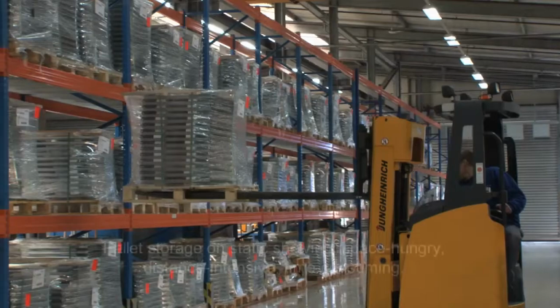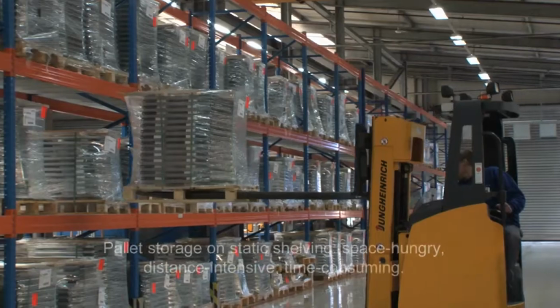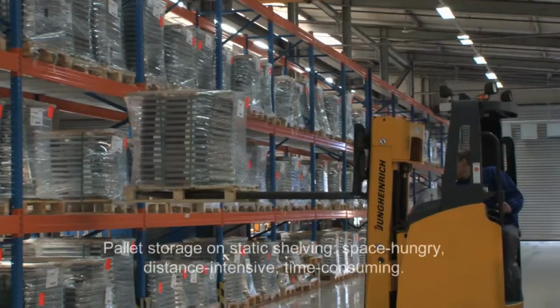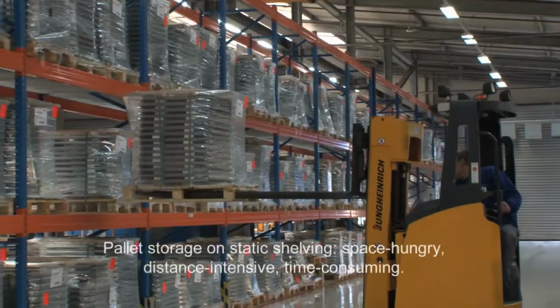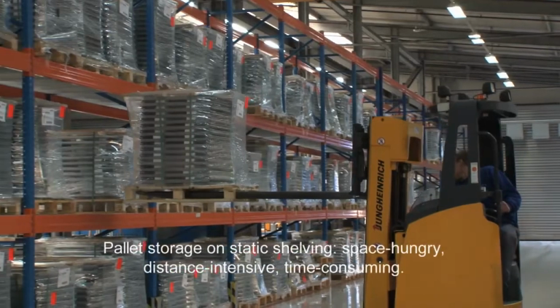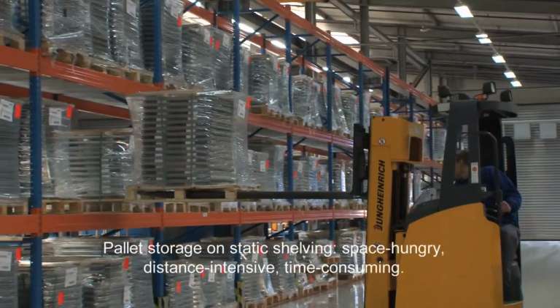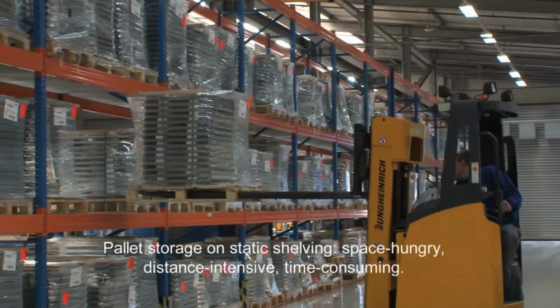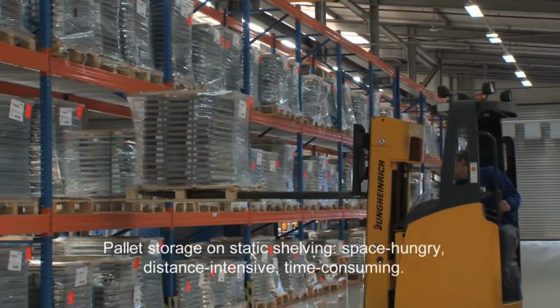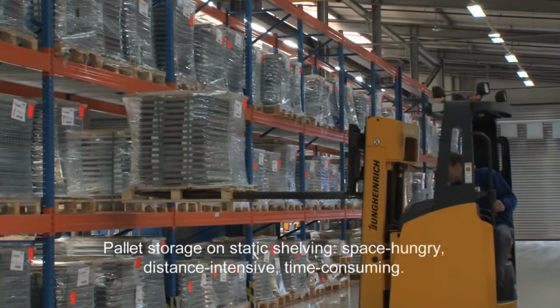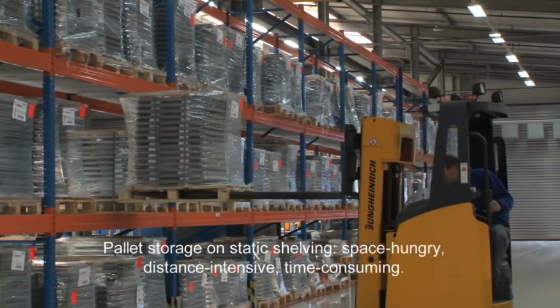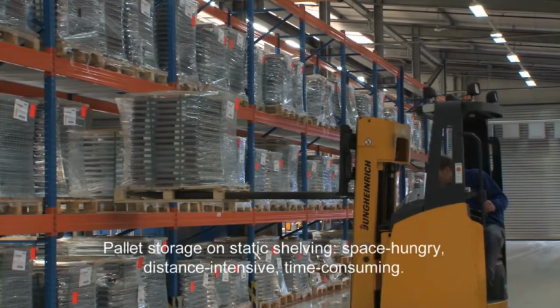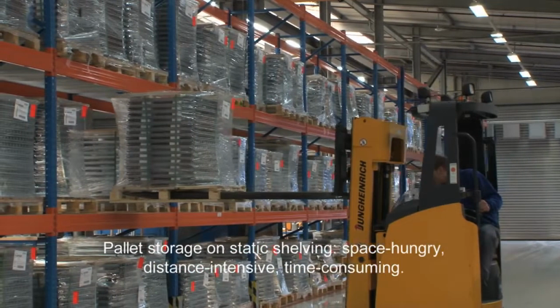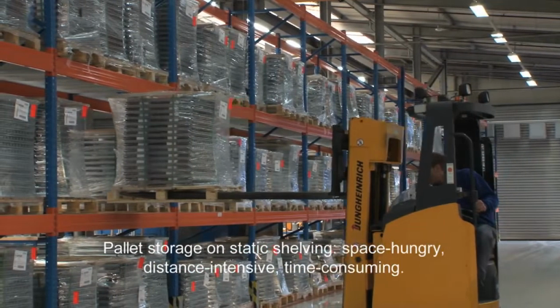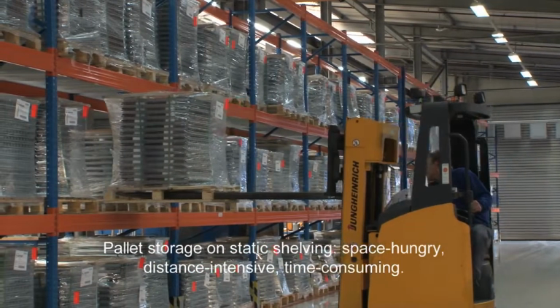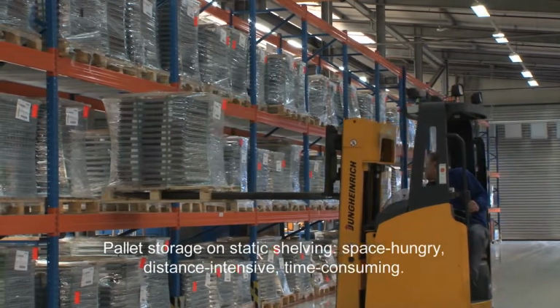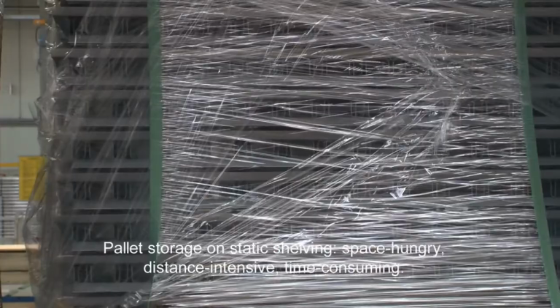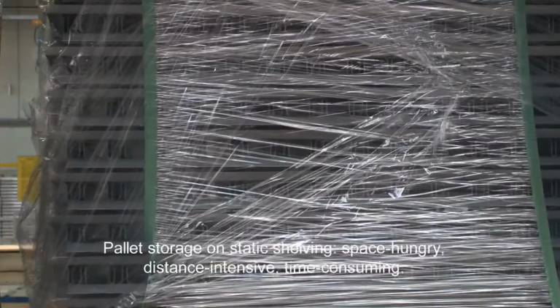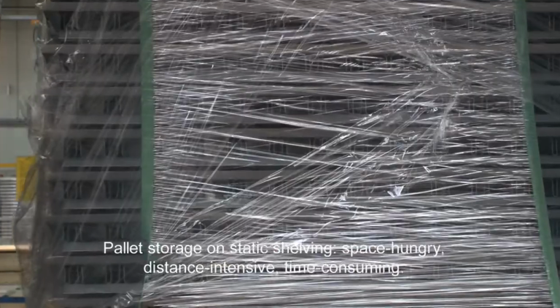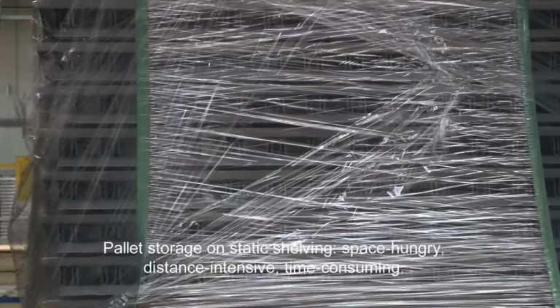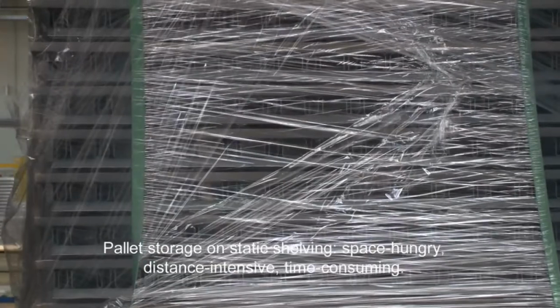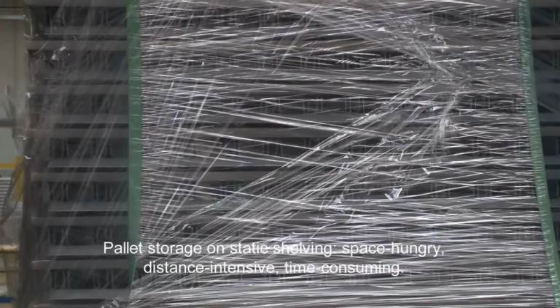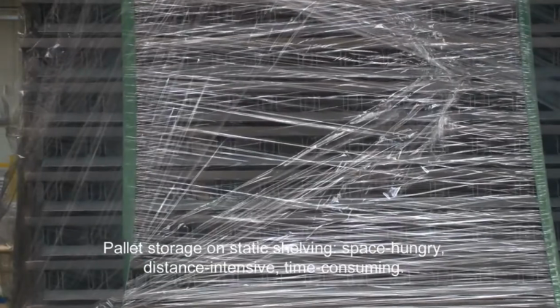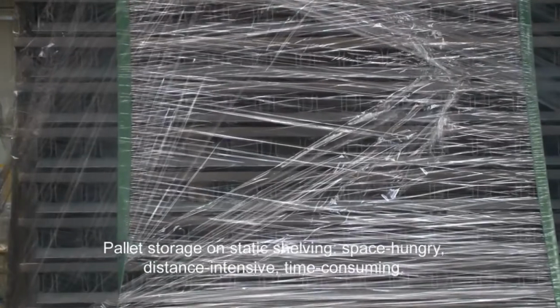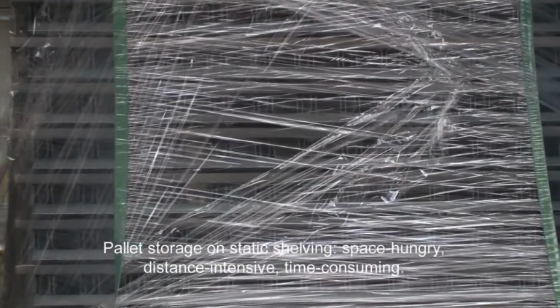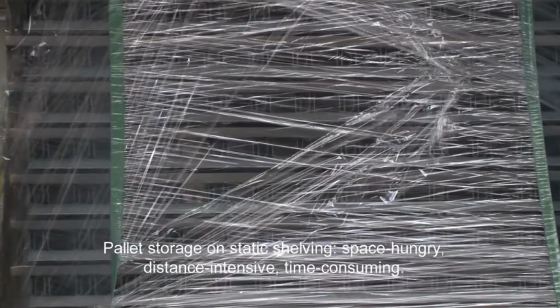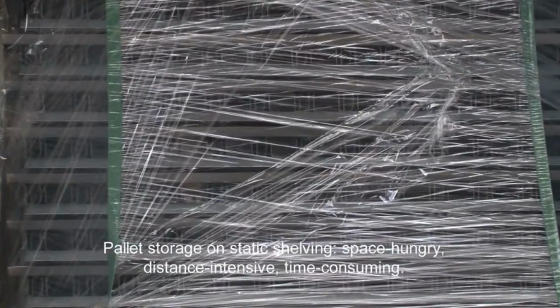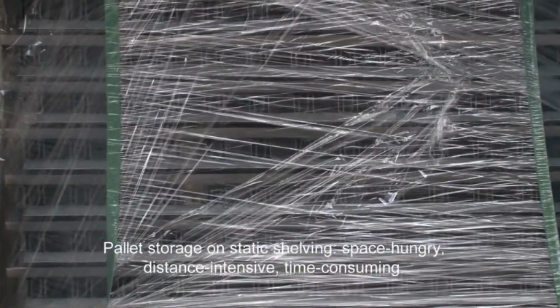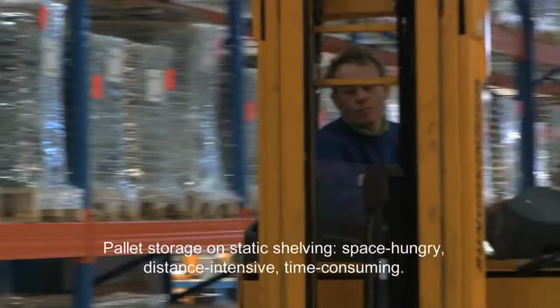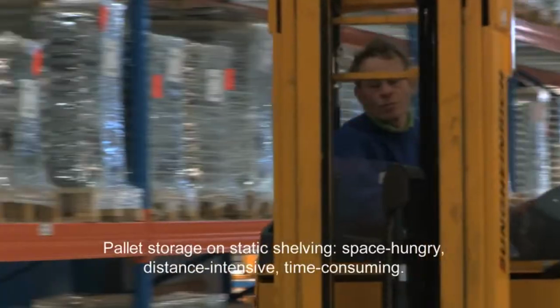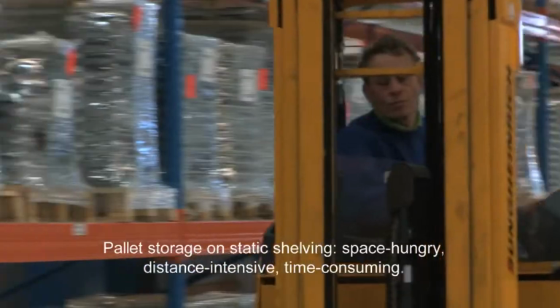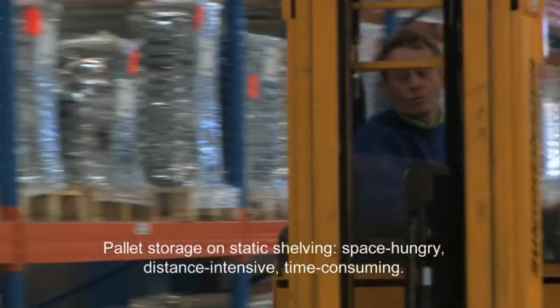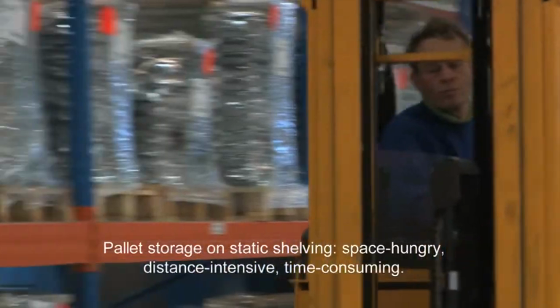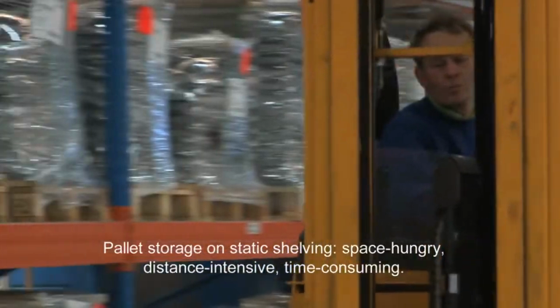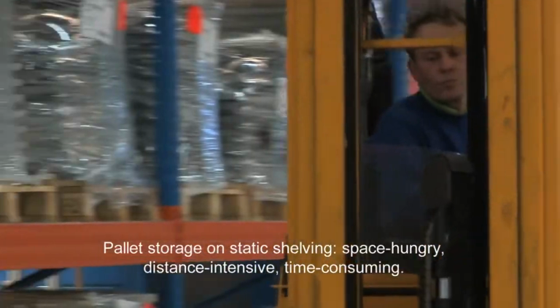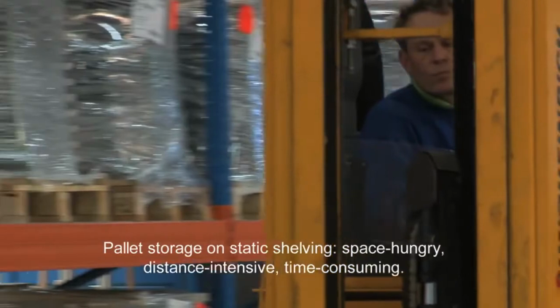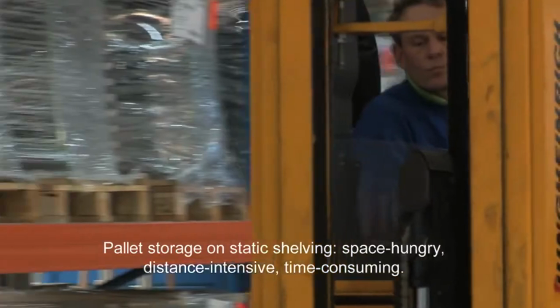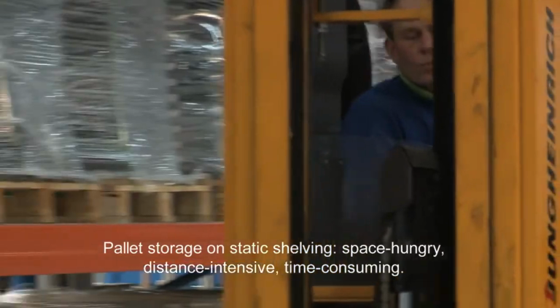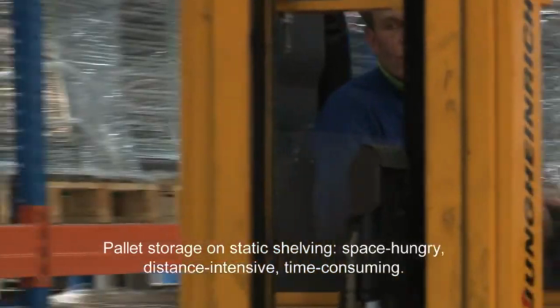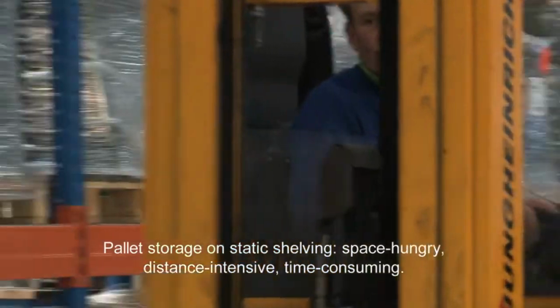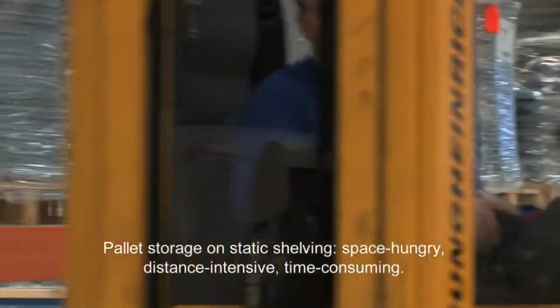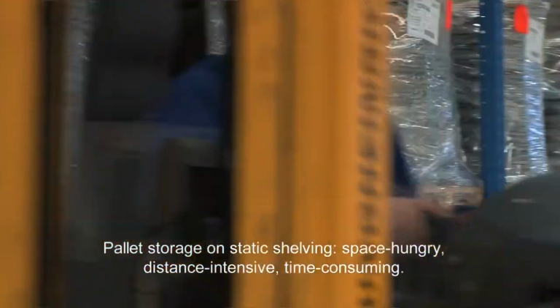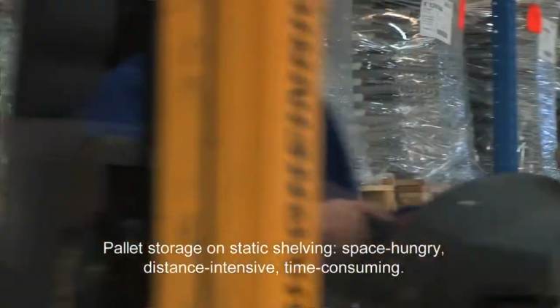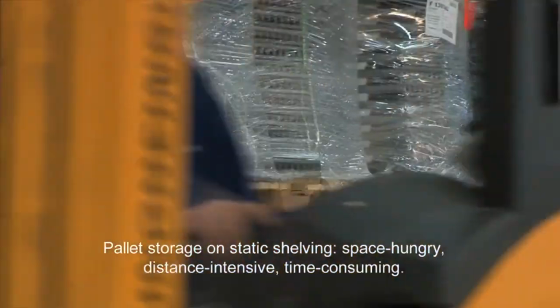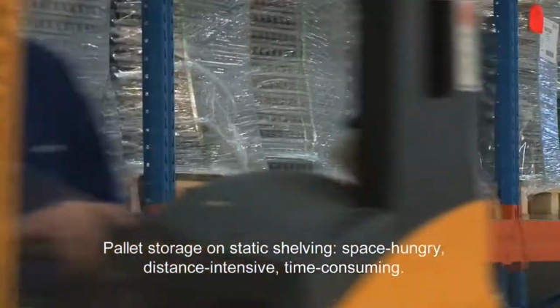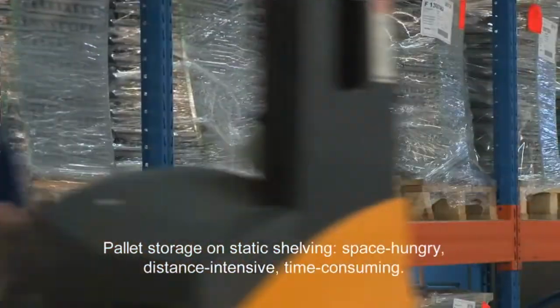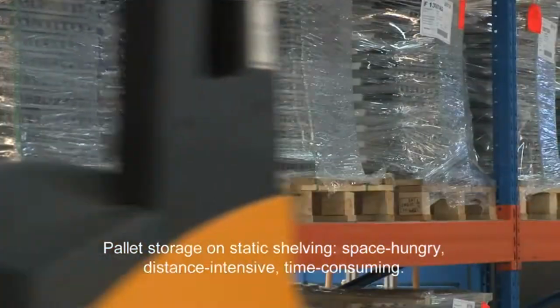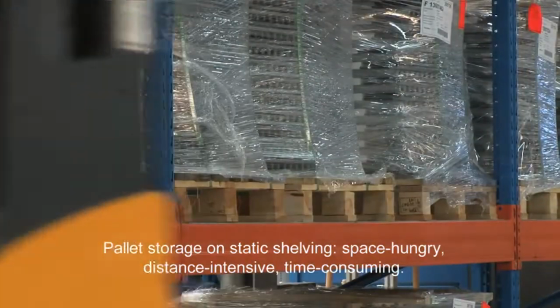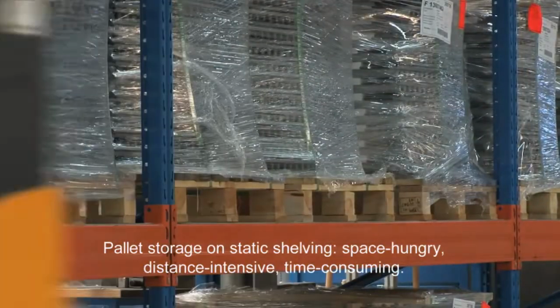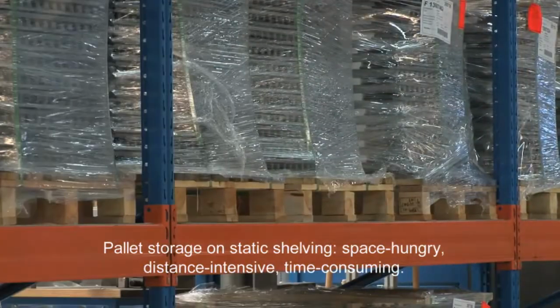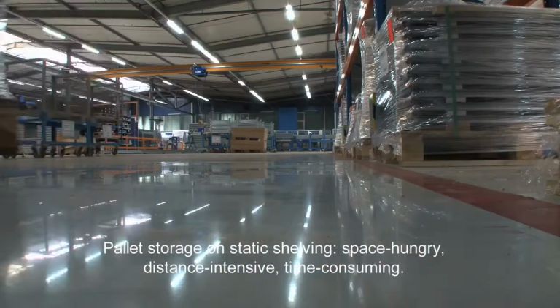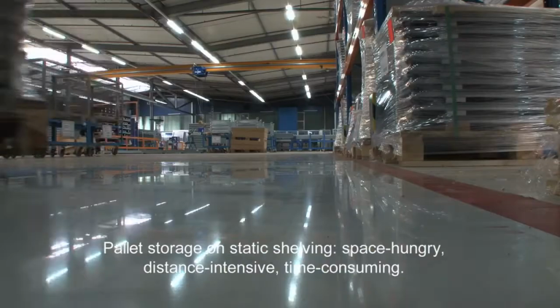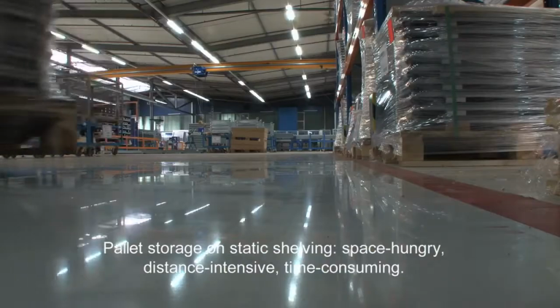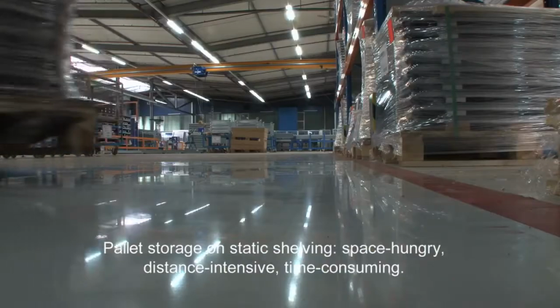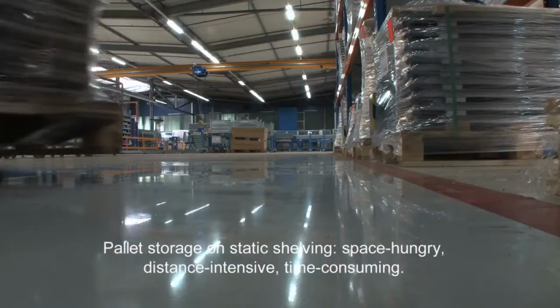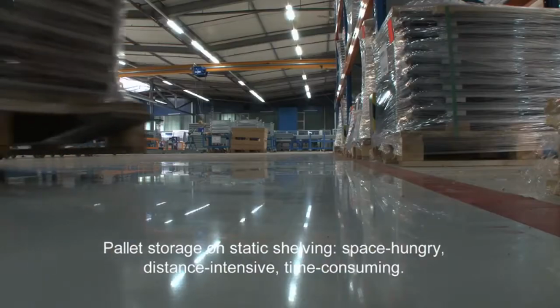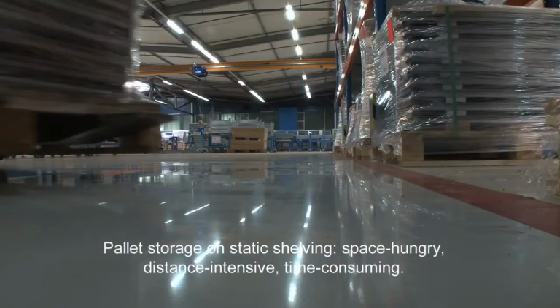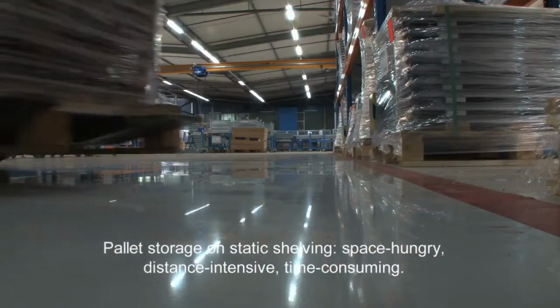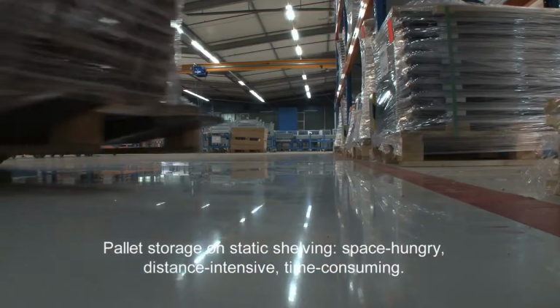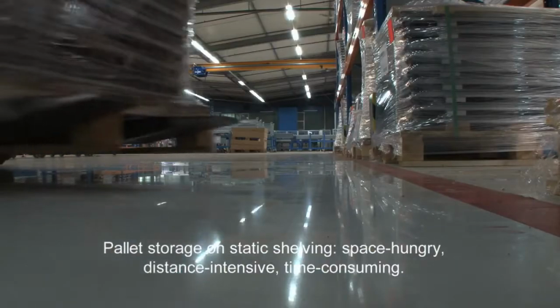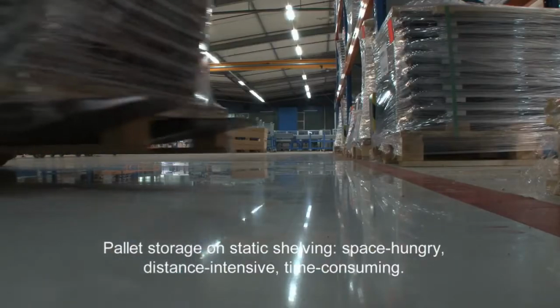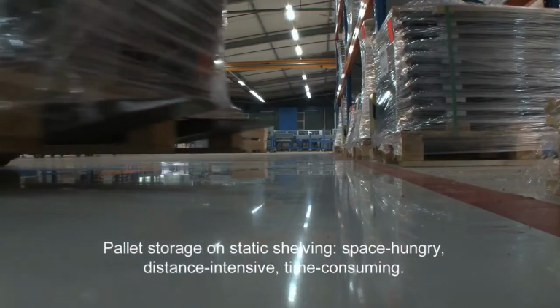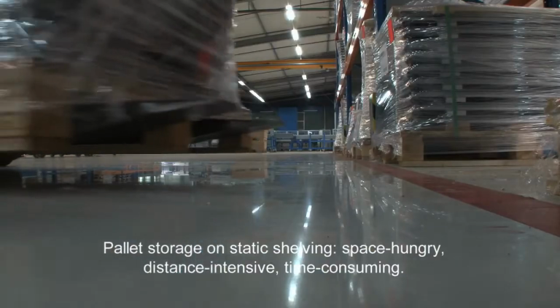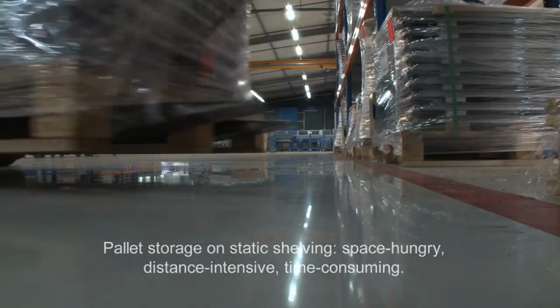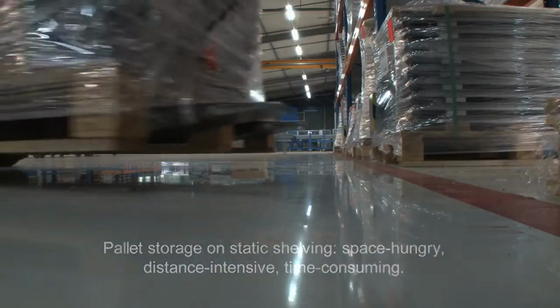Pallet storage on static shelving: space-hungry, distance-intensive, time-consuming.